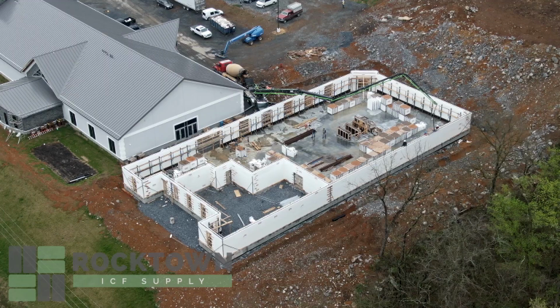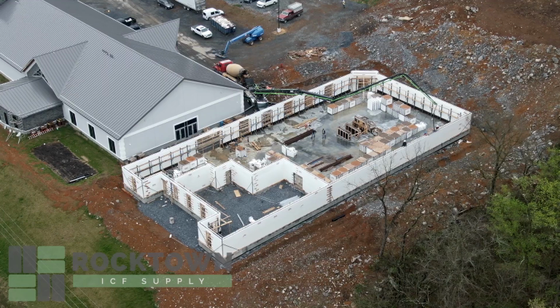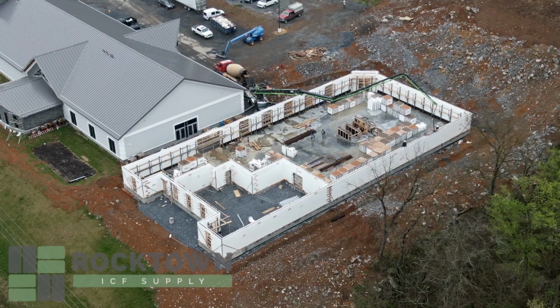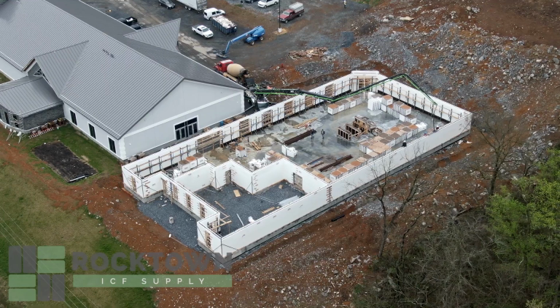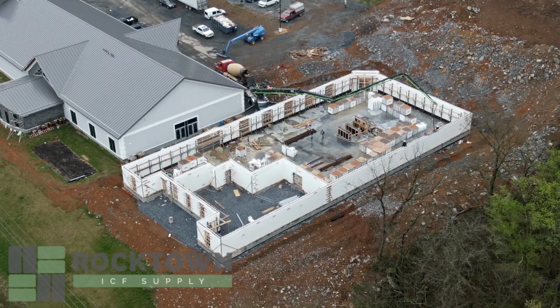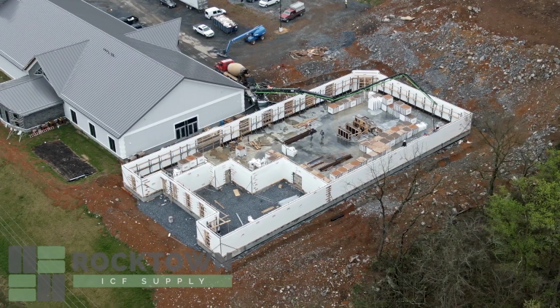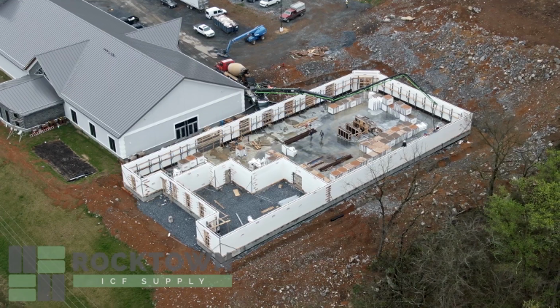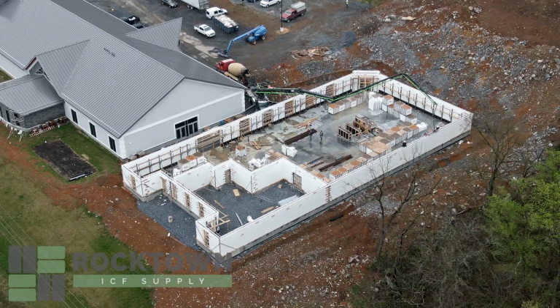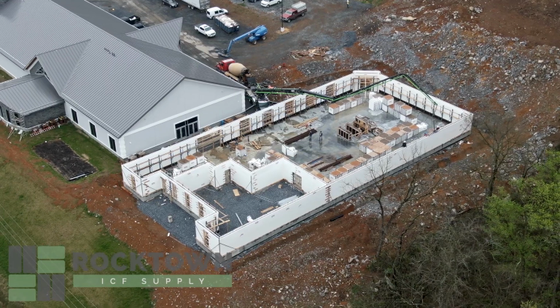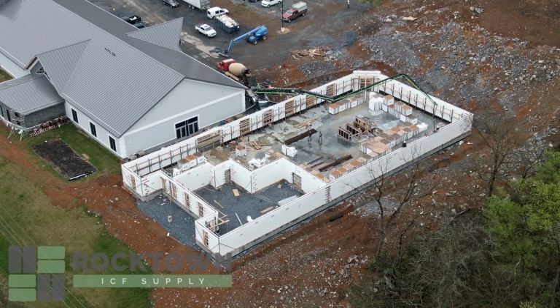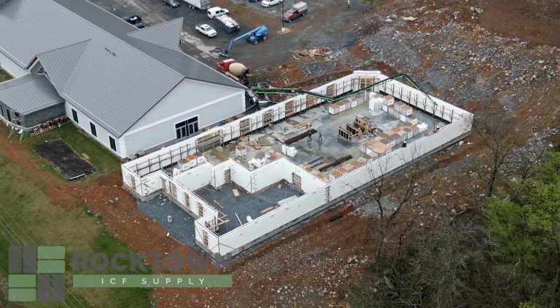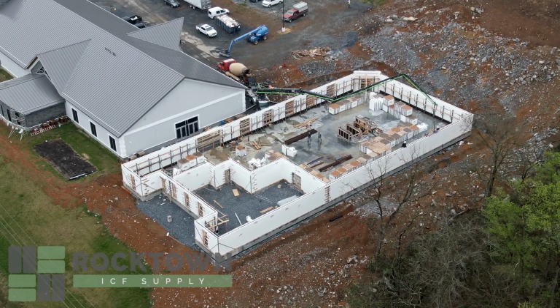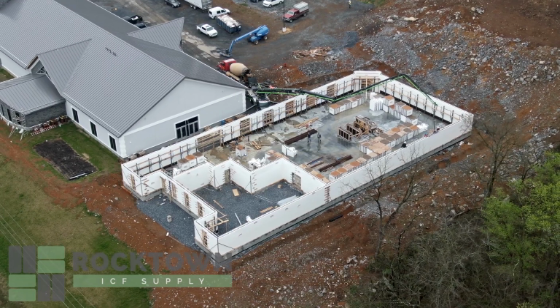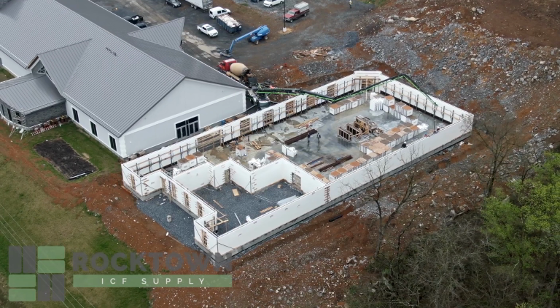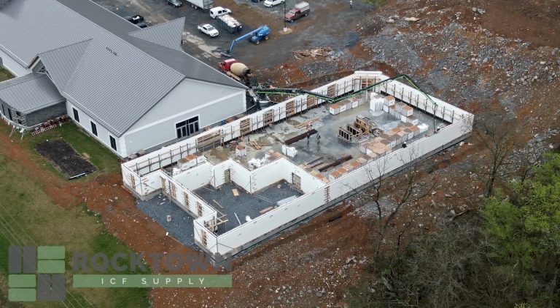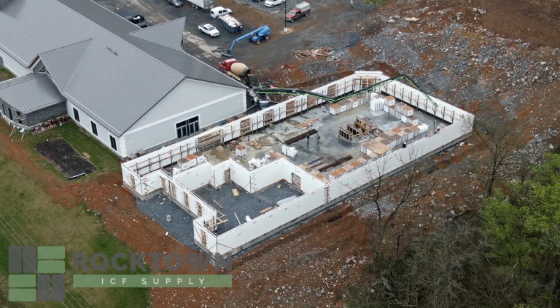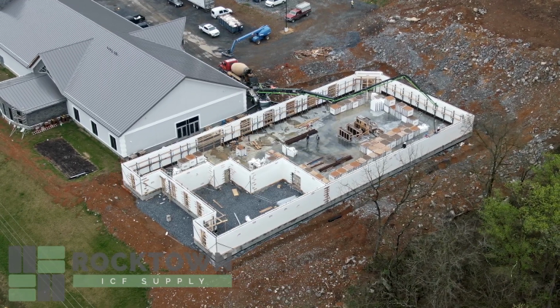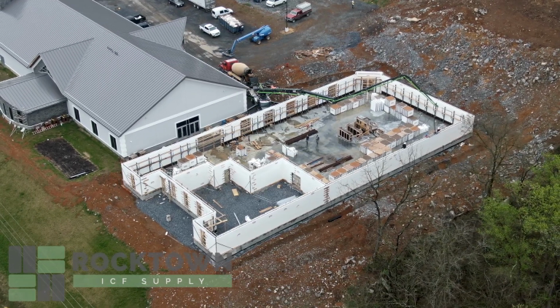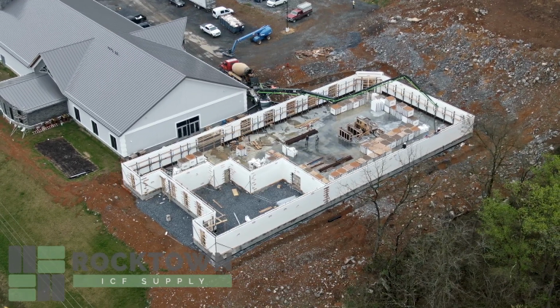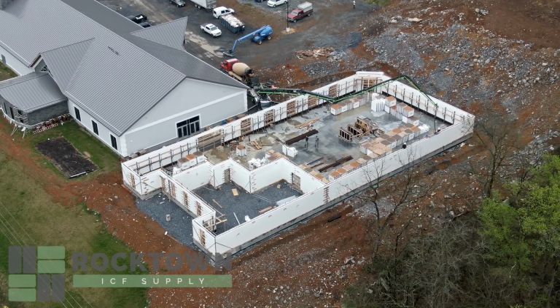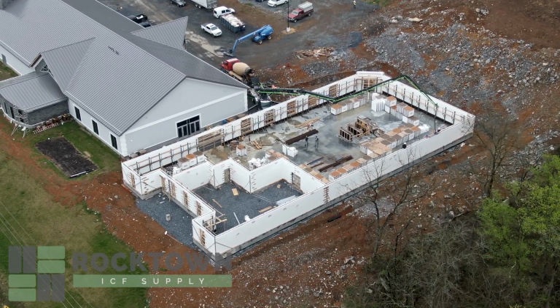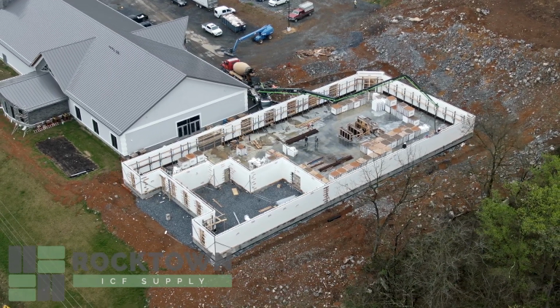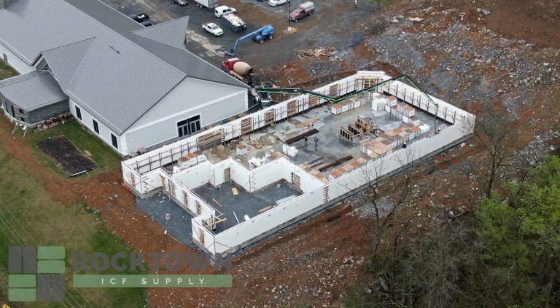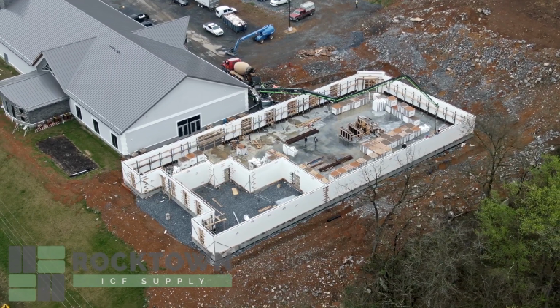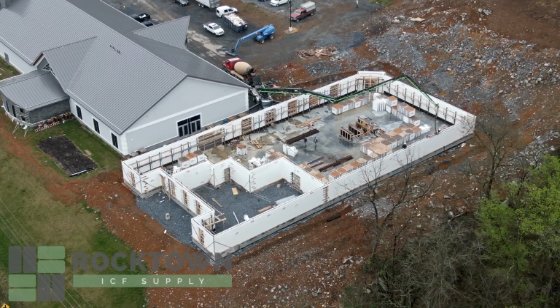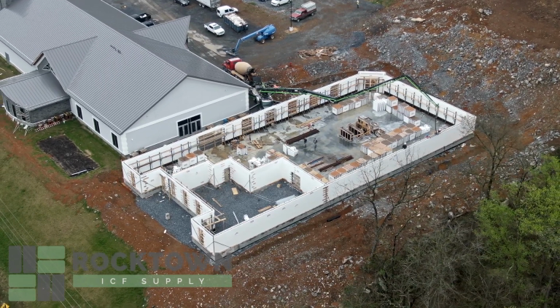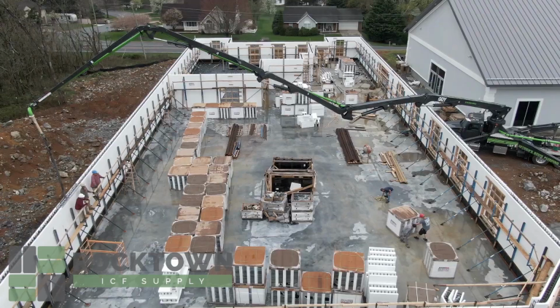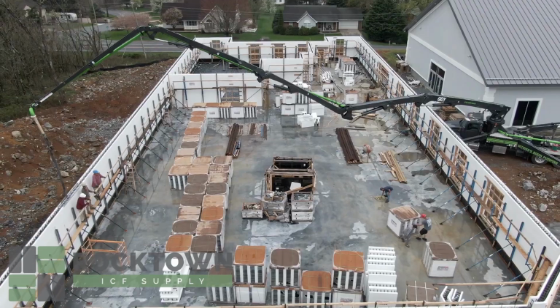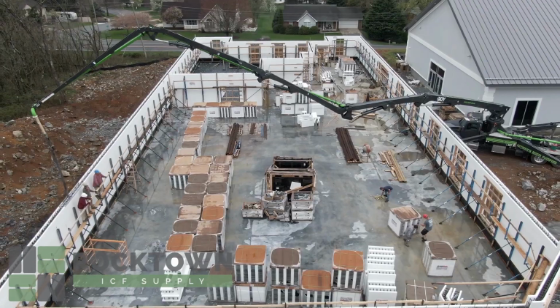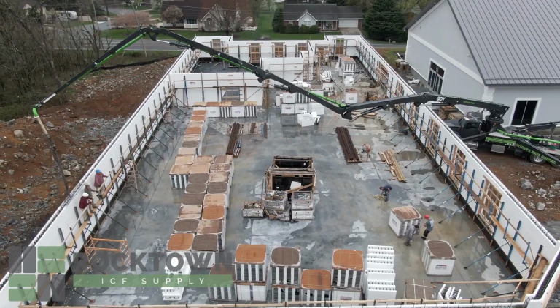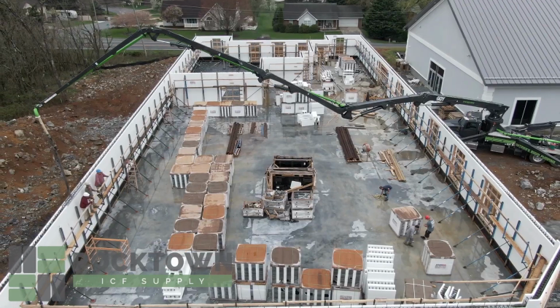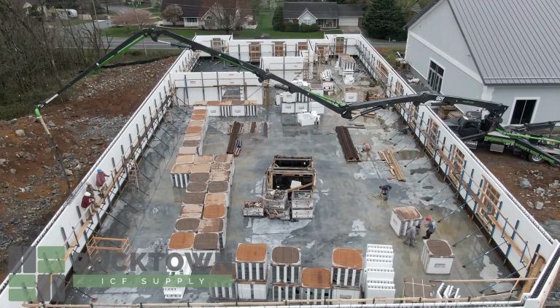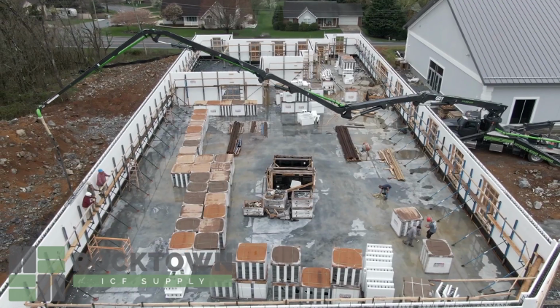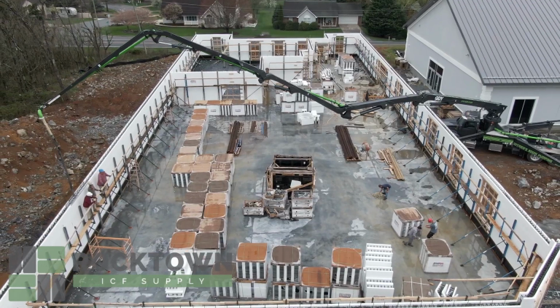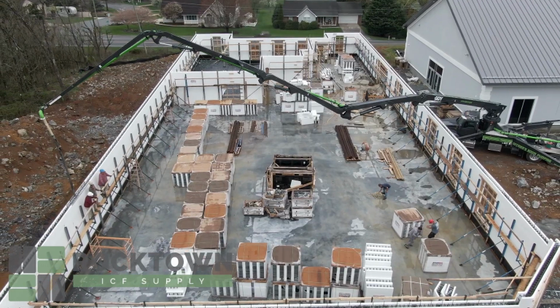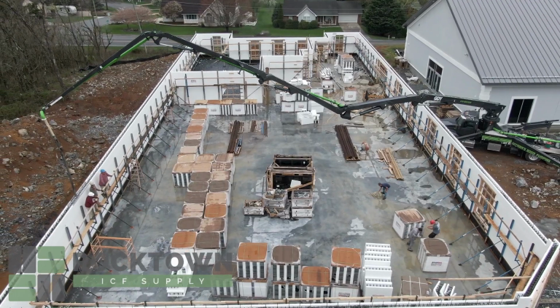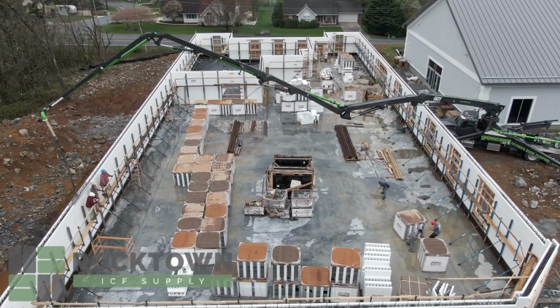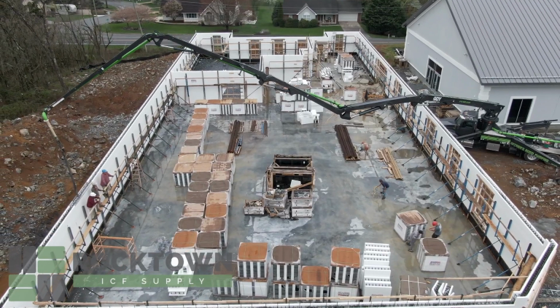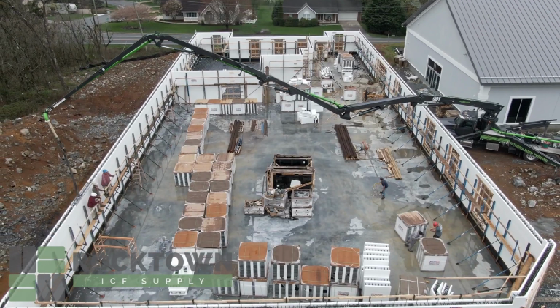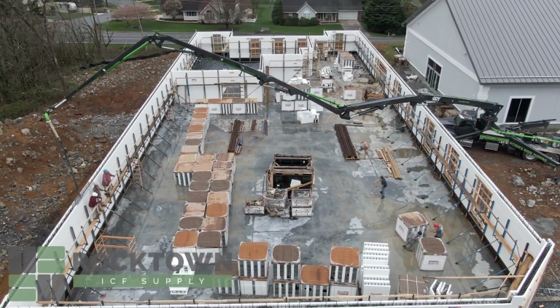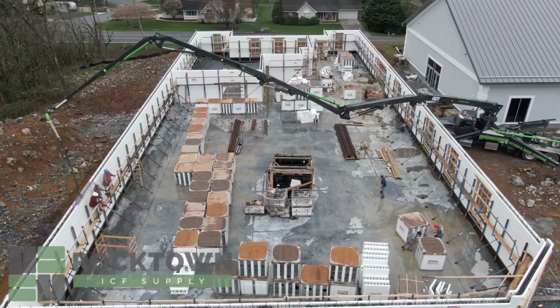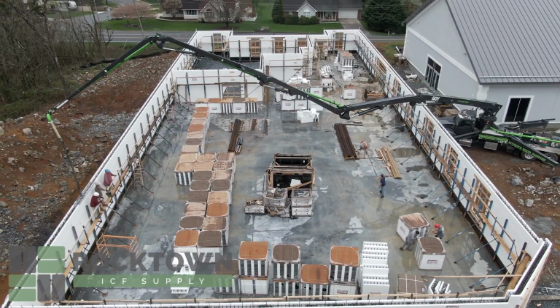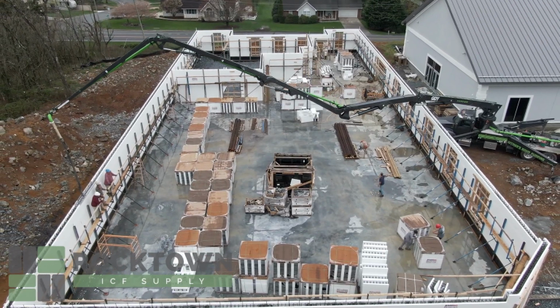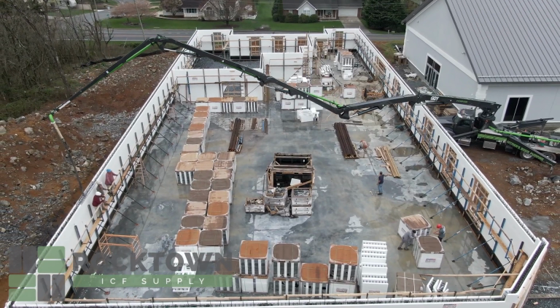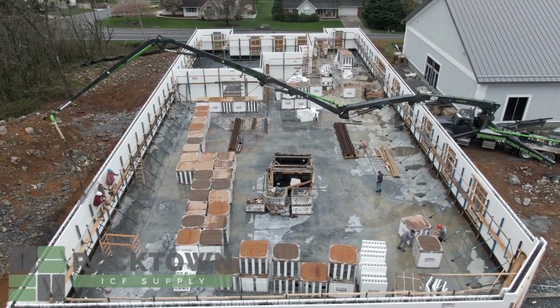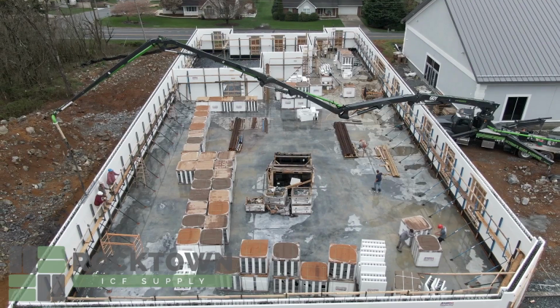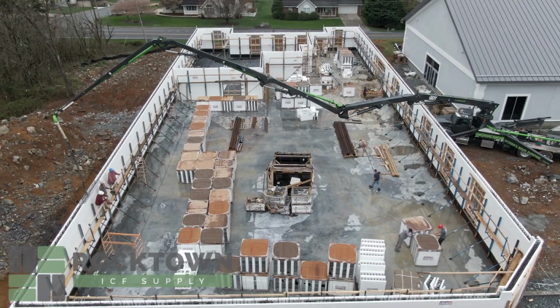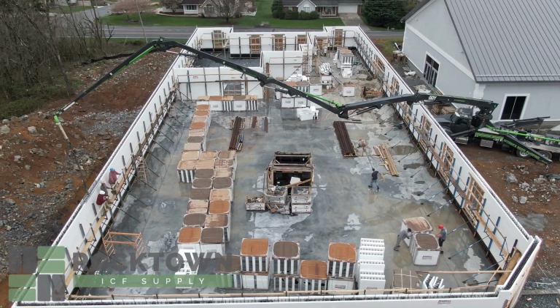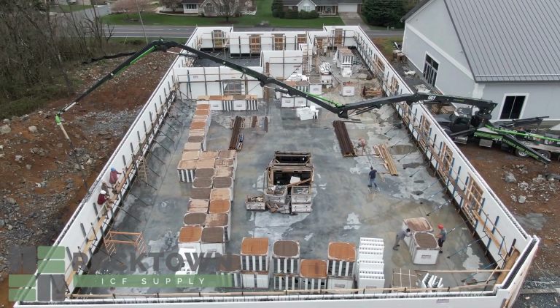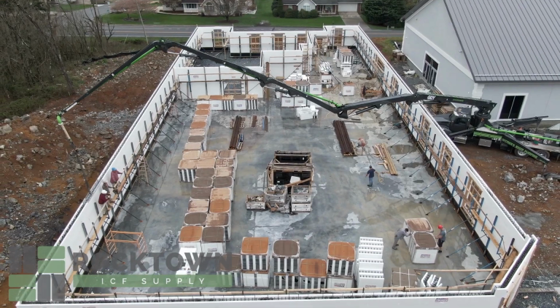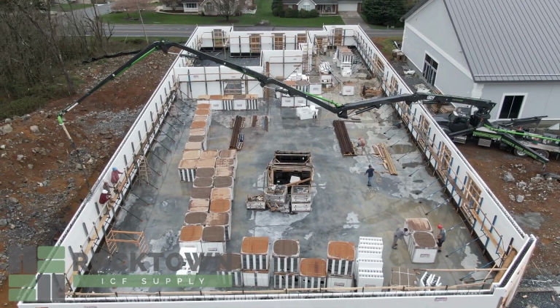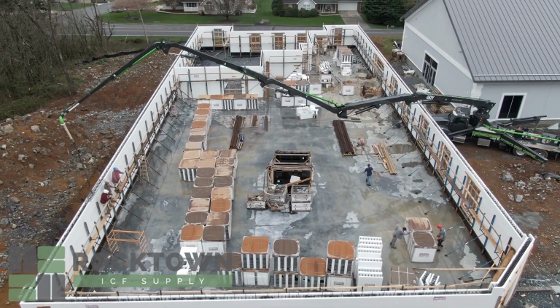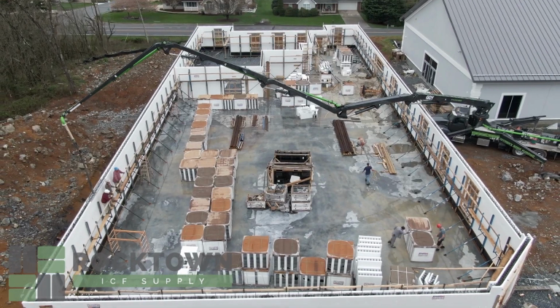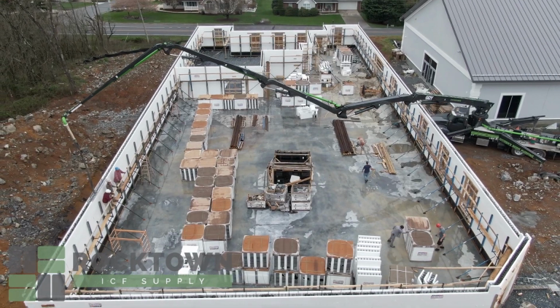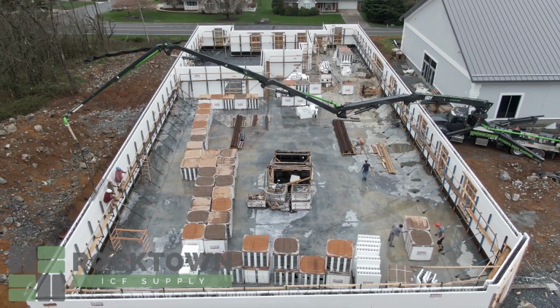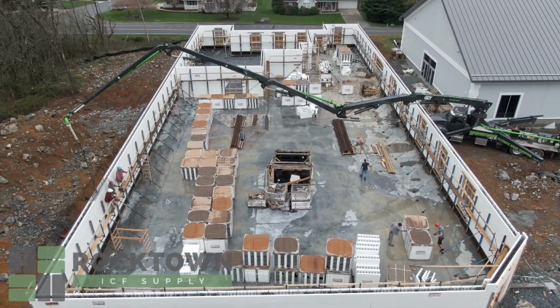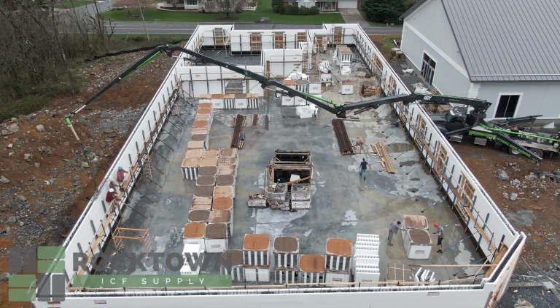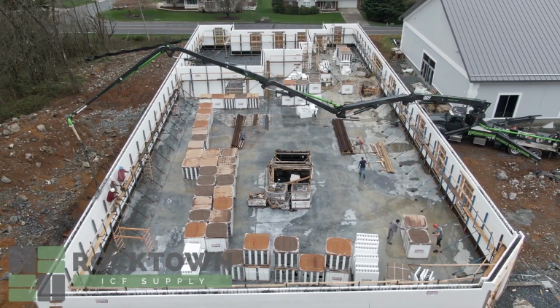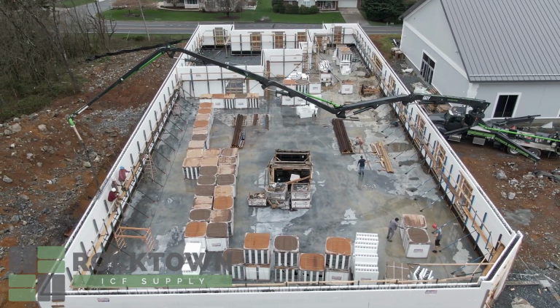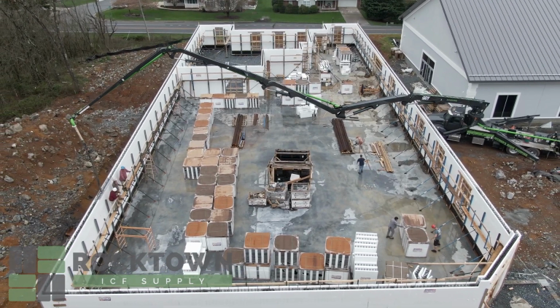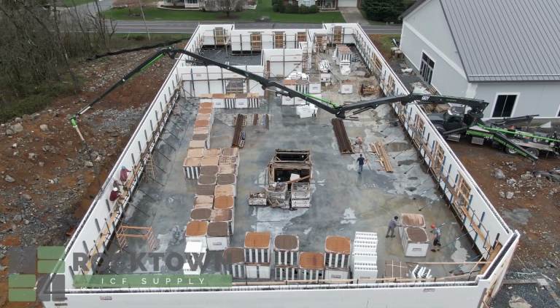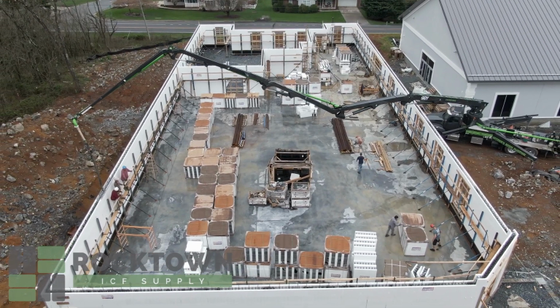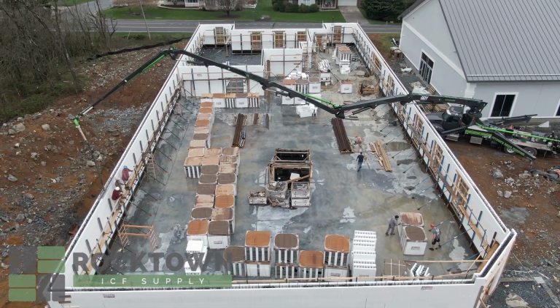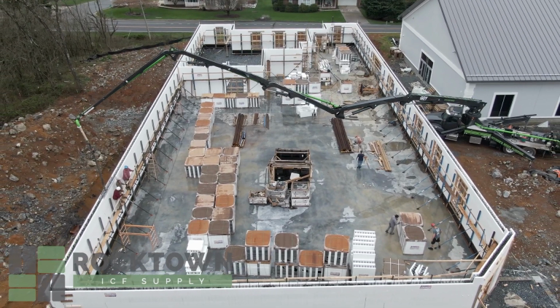Hello, this is Steve Hofstetter once again at the Slavic Church in Harrisonburg, Virginia, where we are pouring concrete today.